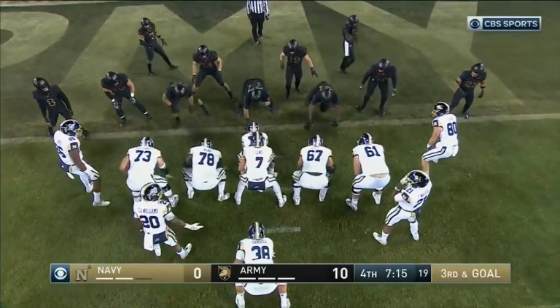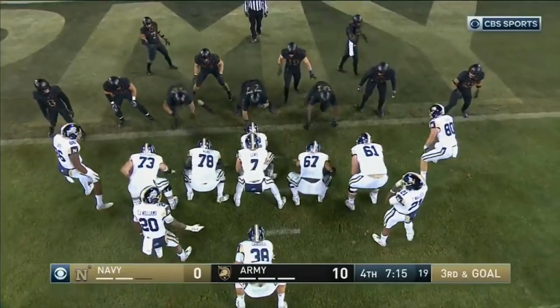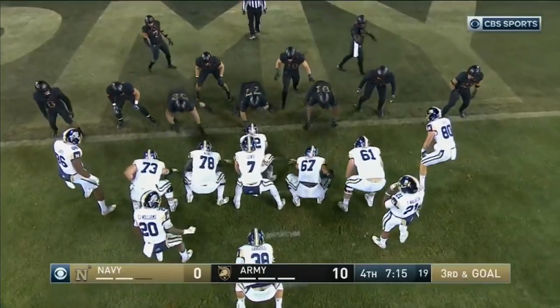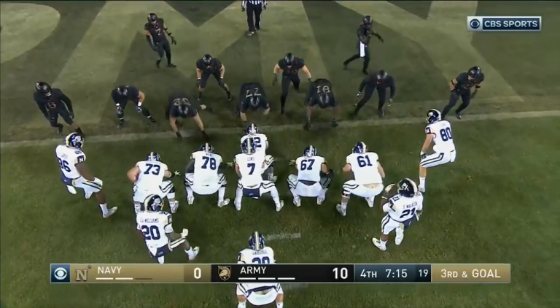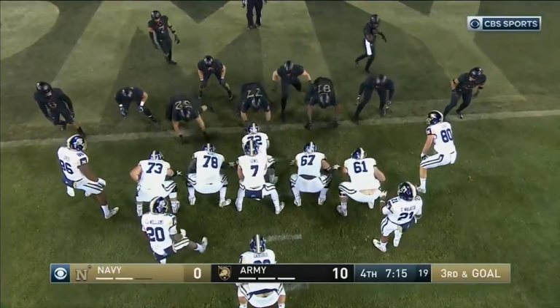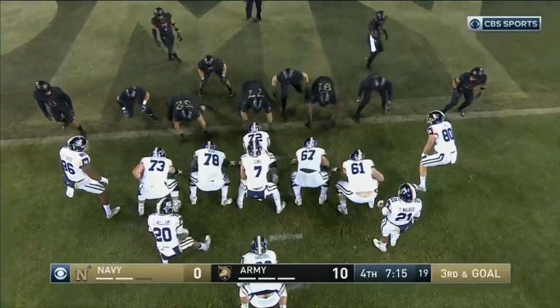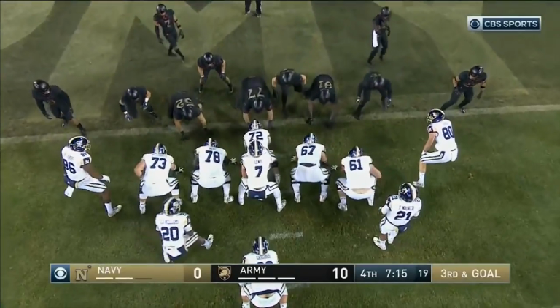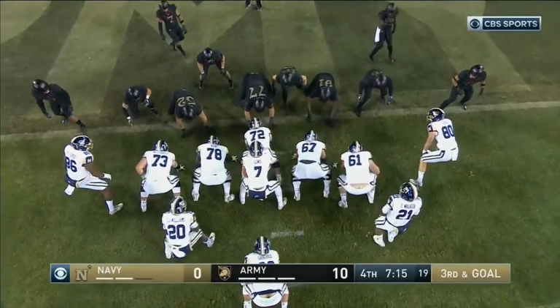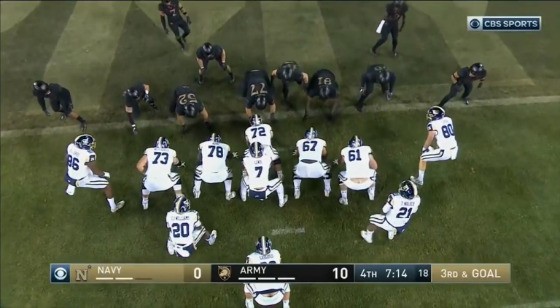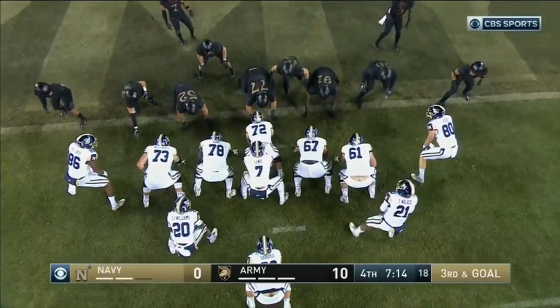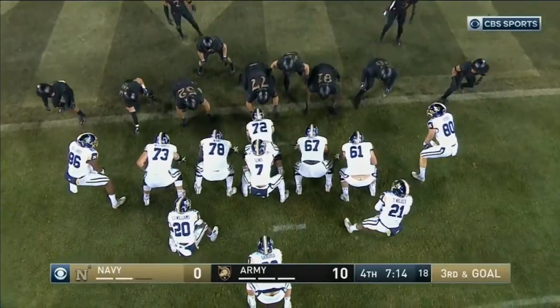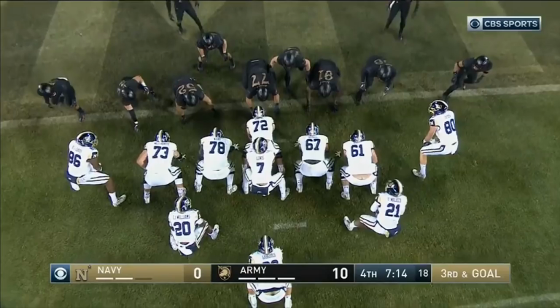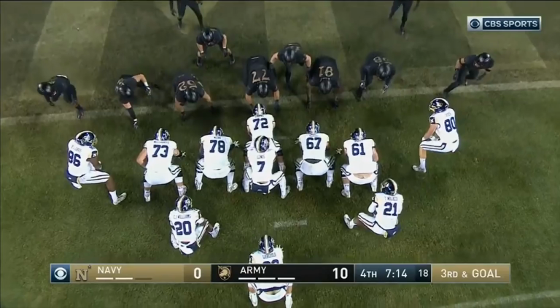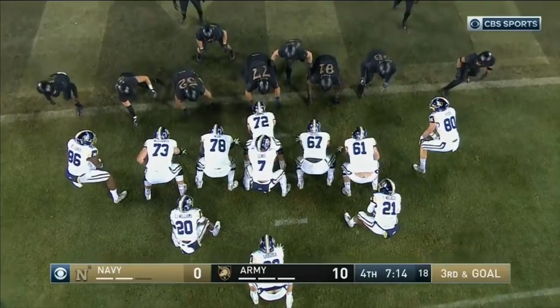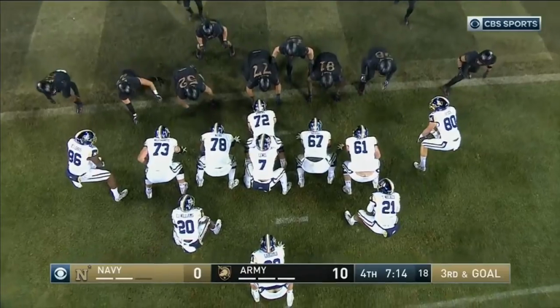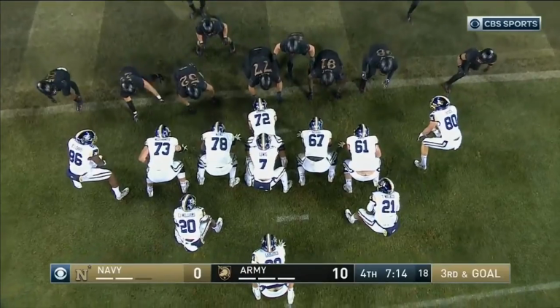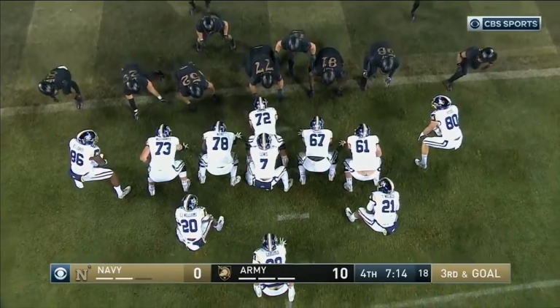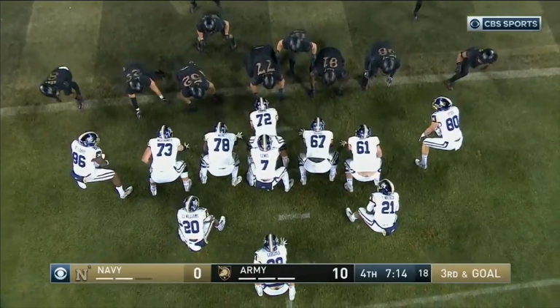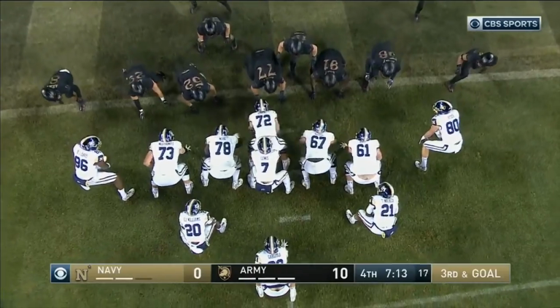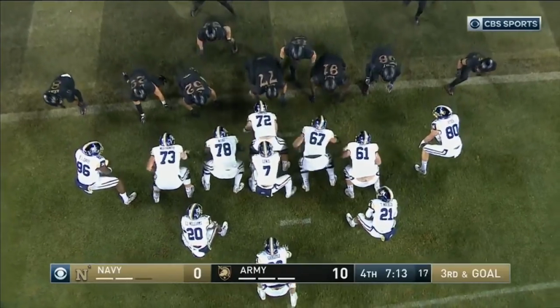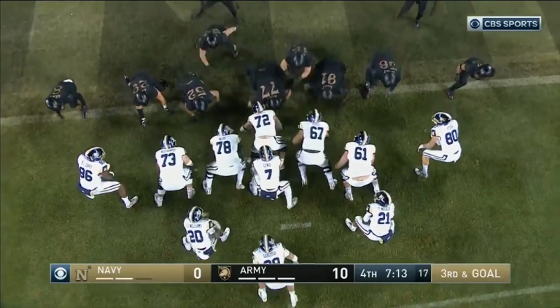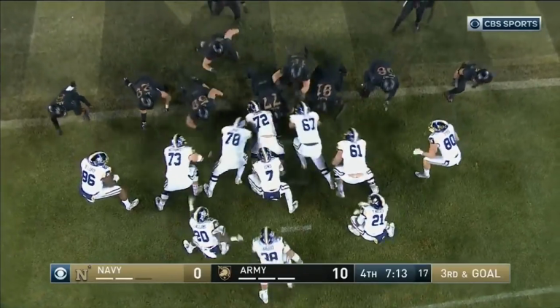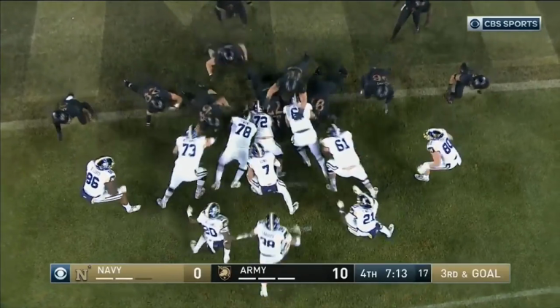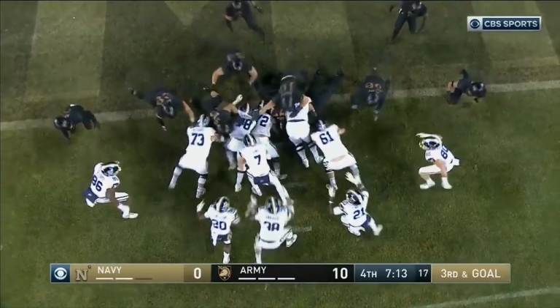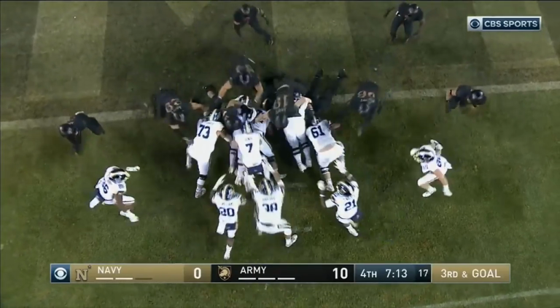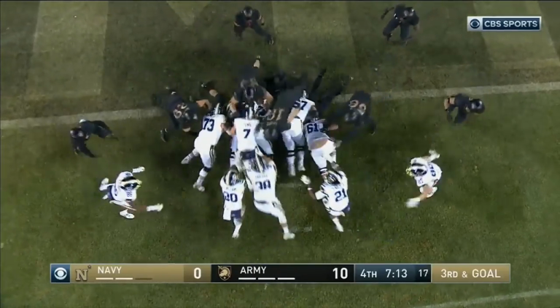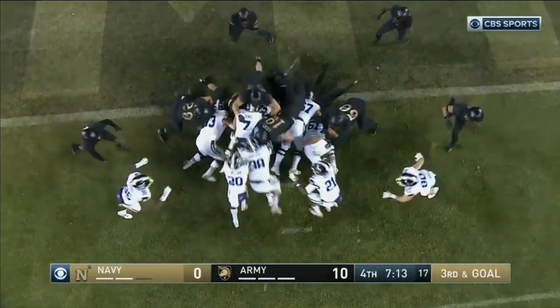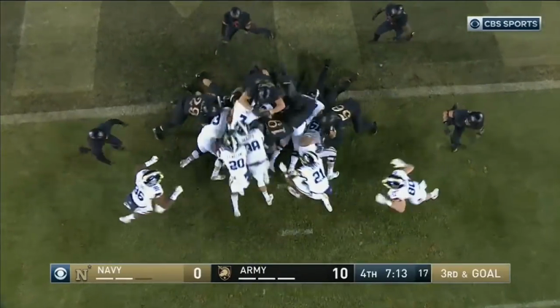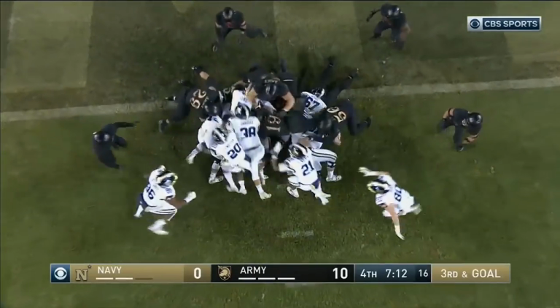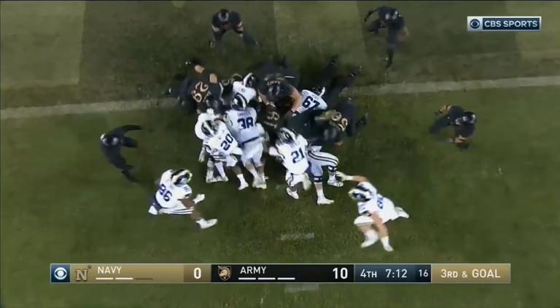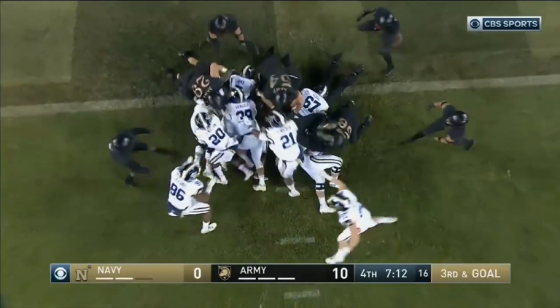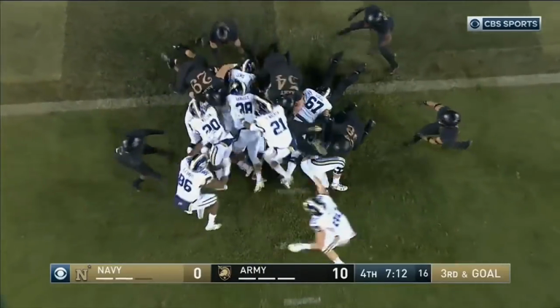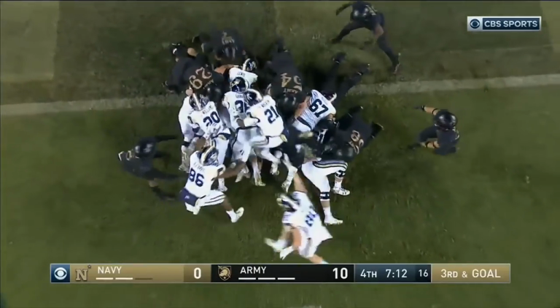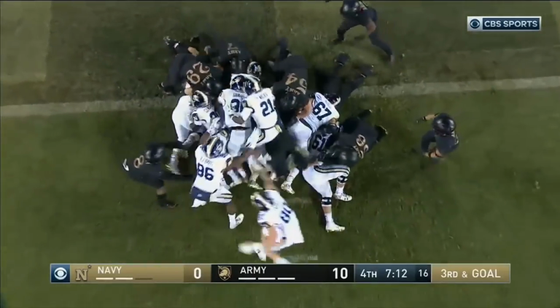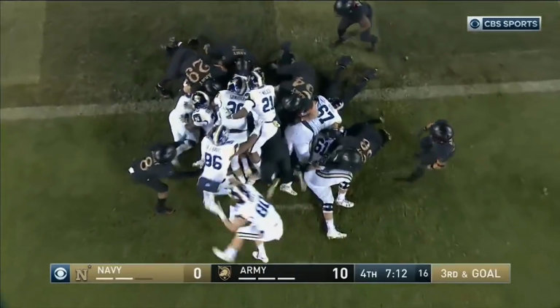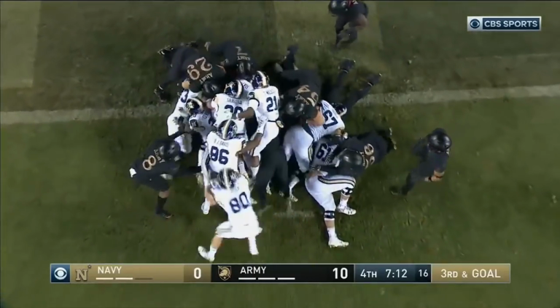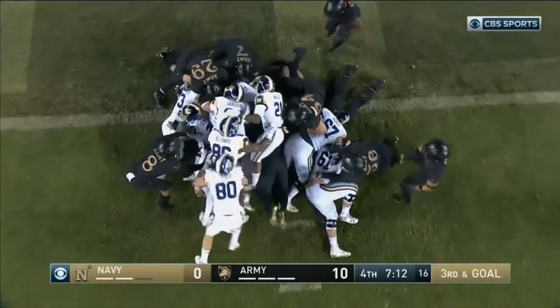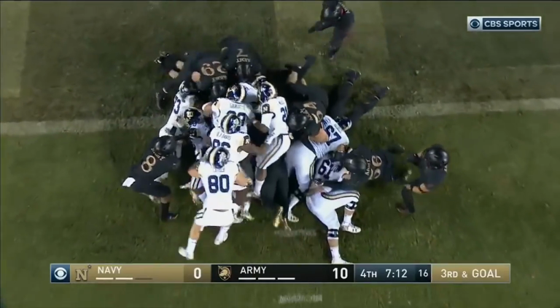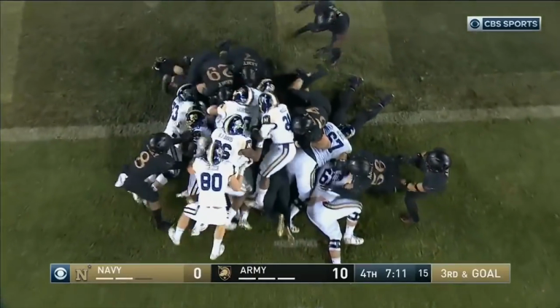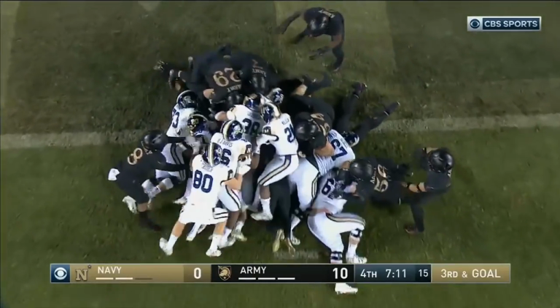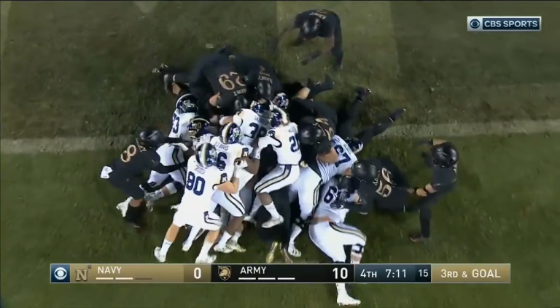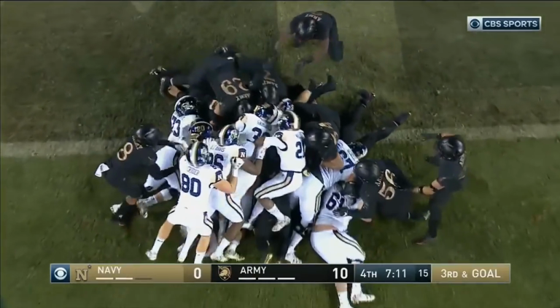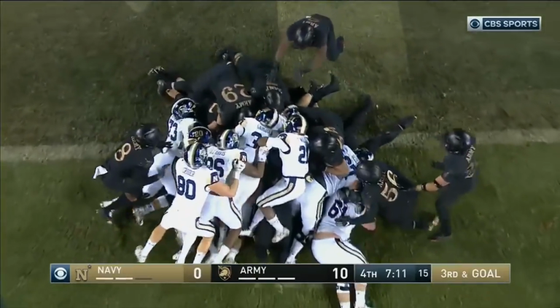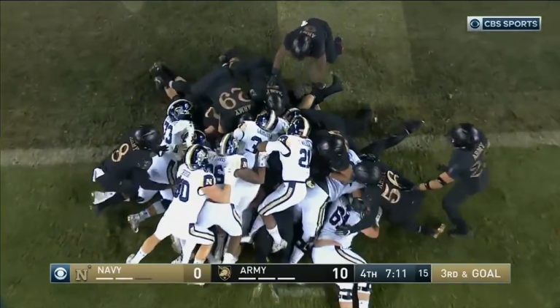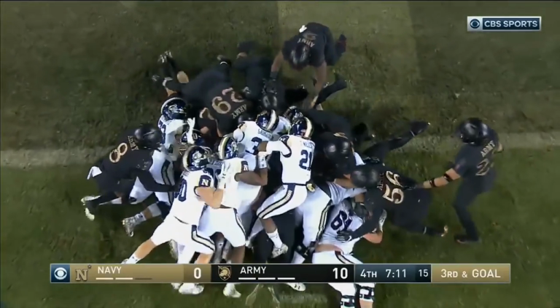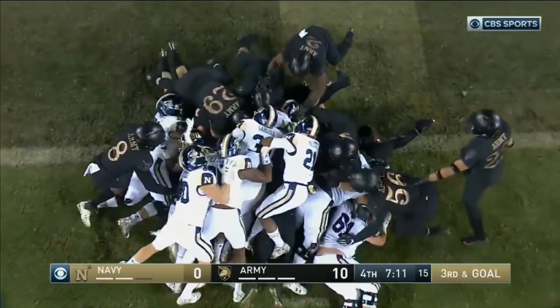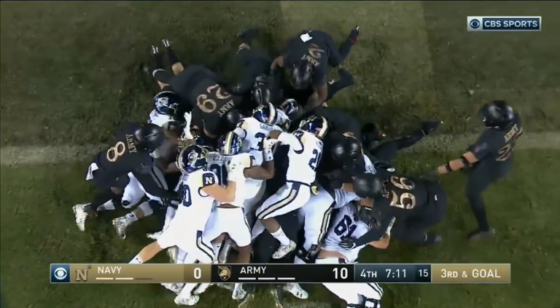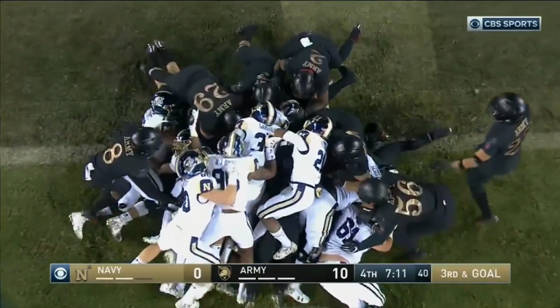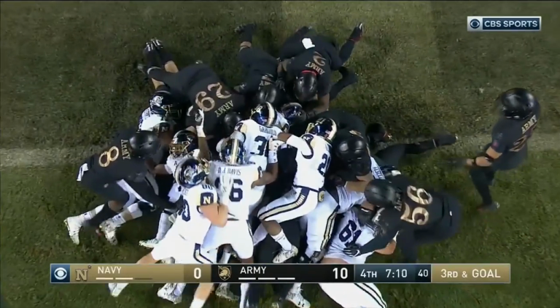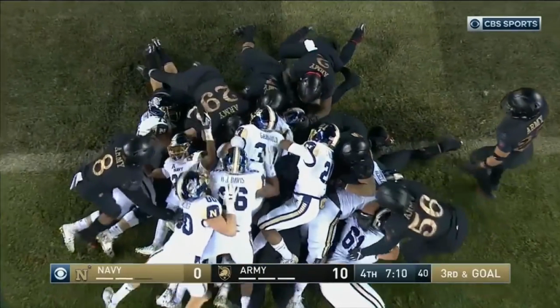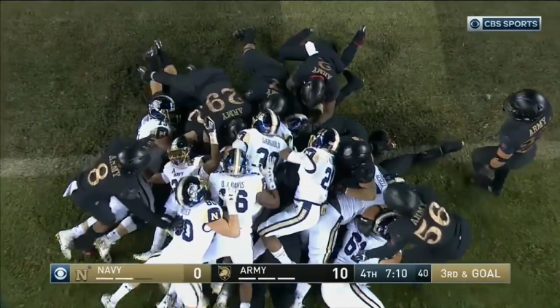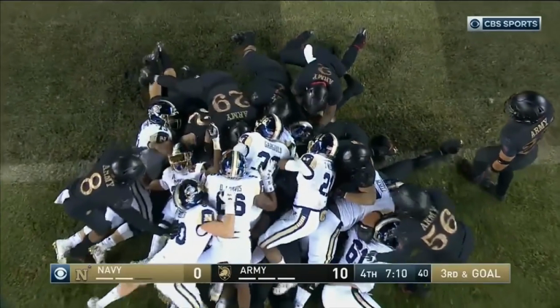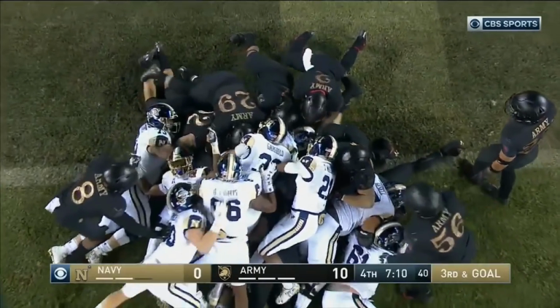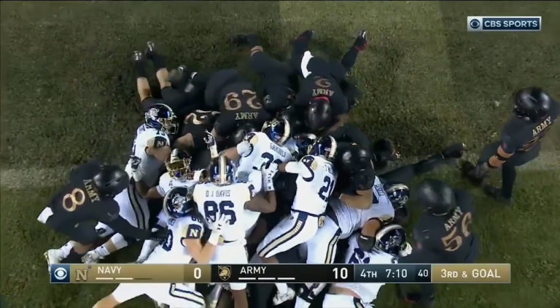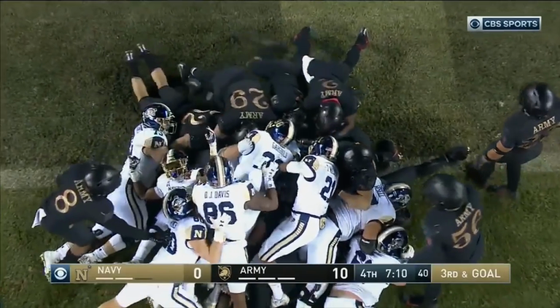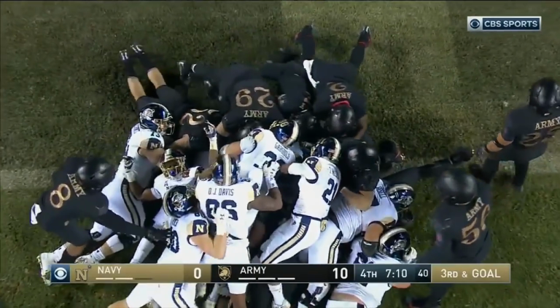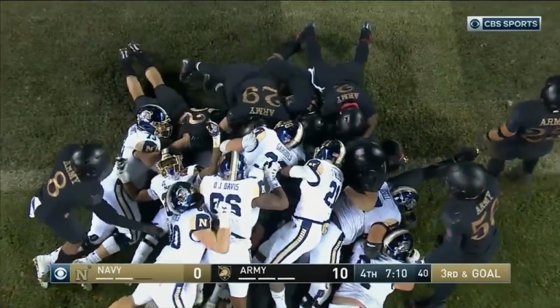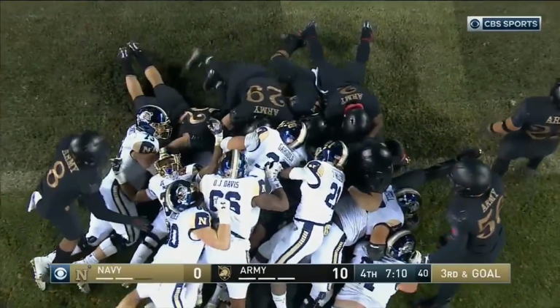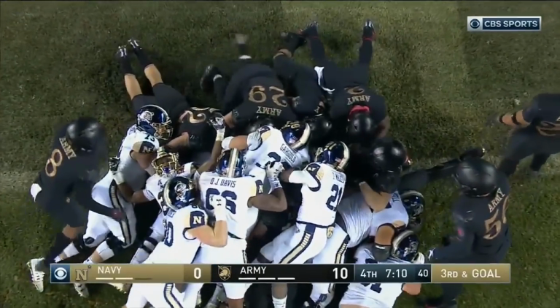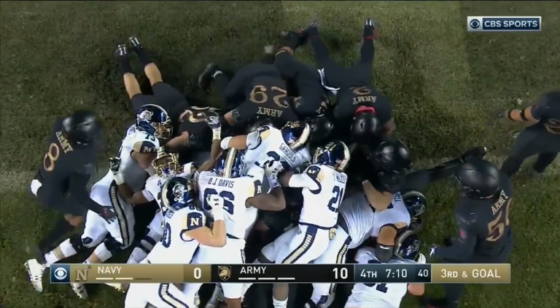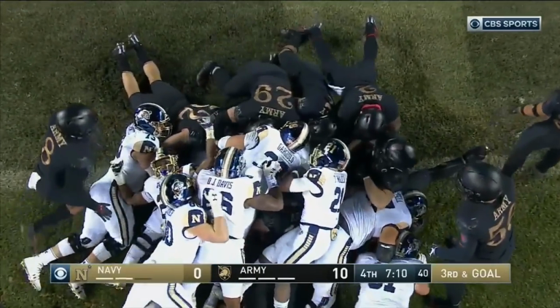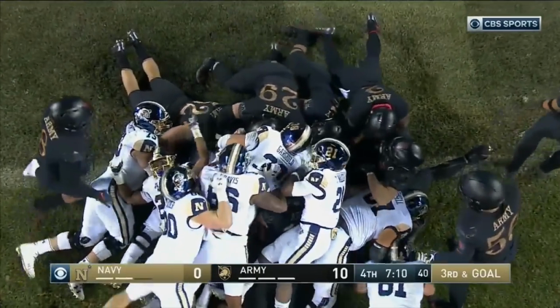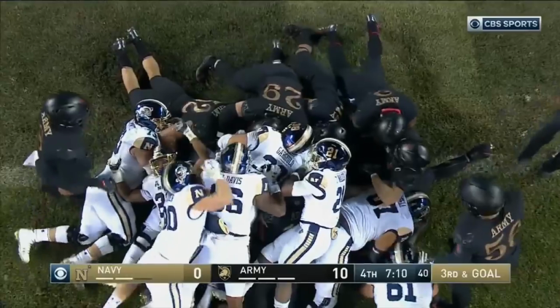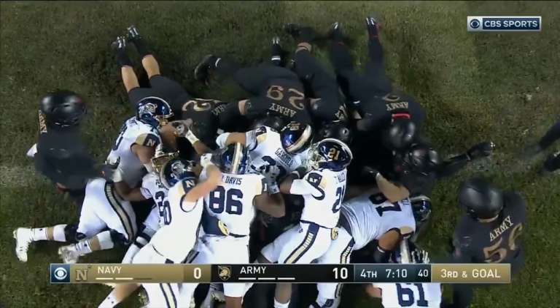There's no room to run. Lewis again — did he get there this time? Yes. Touchdown Navy.